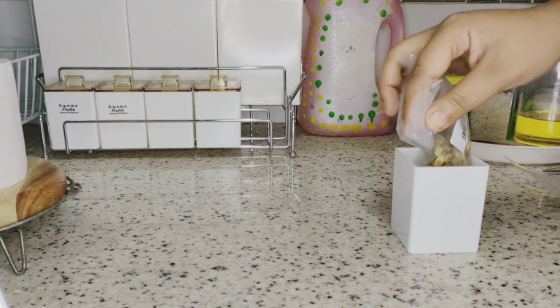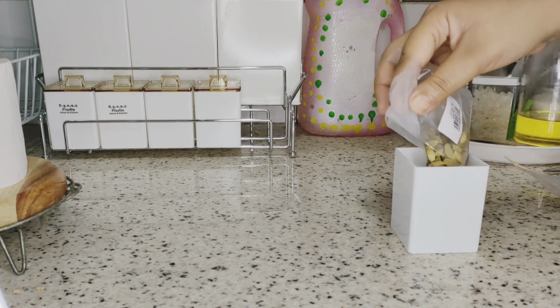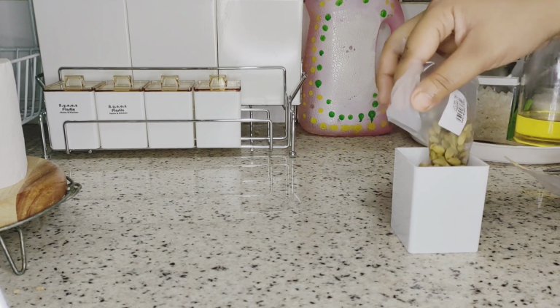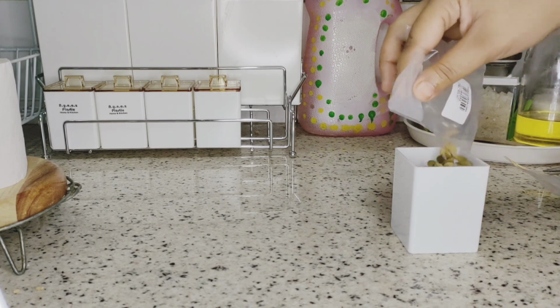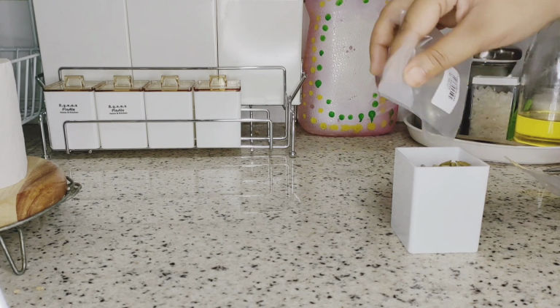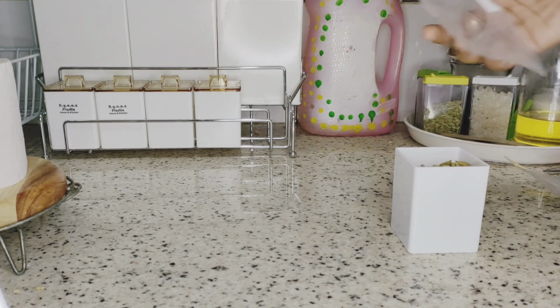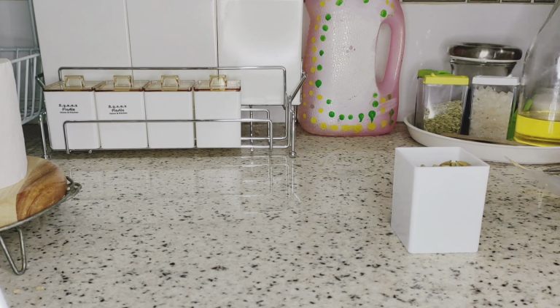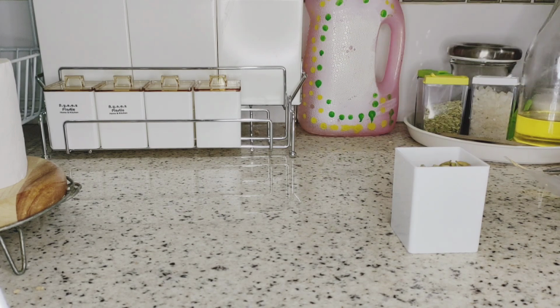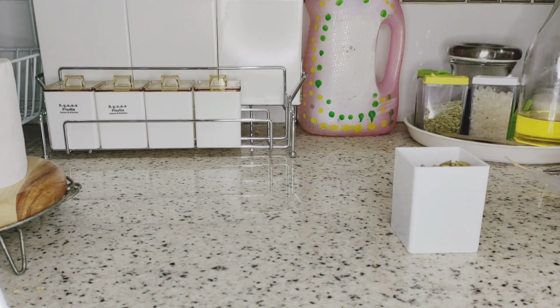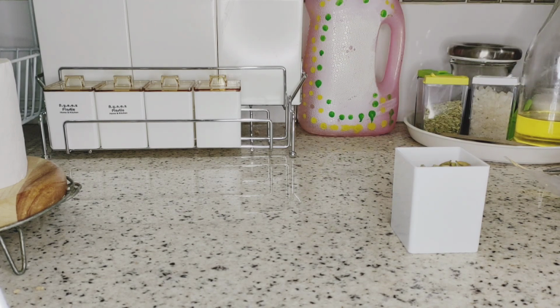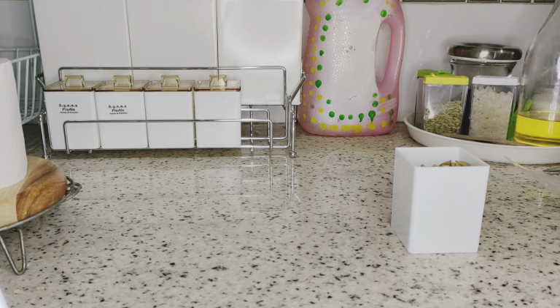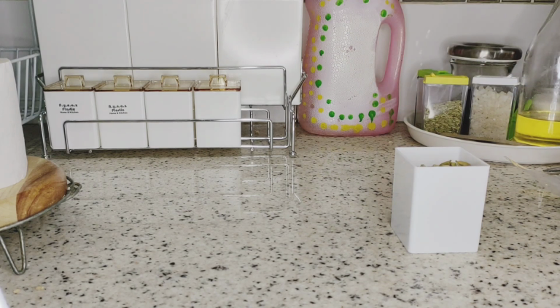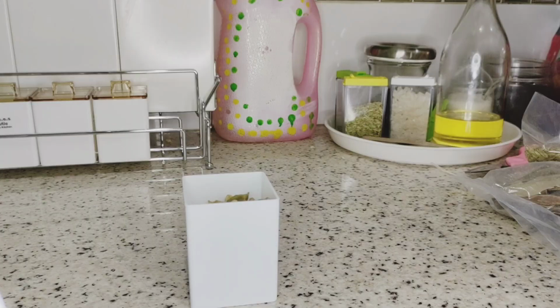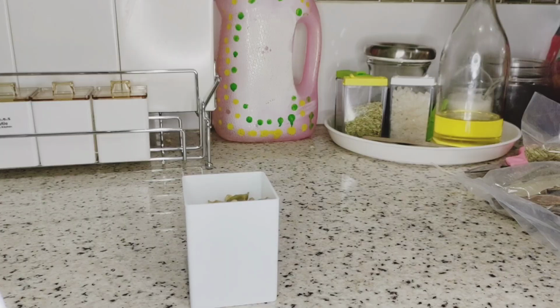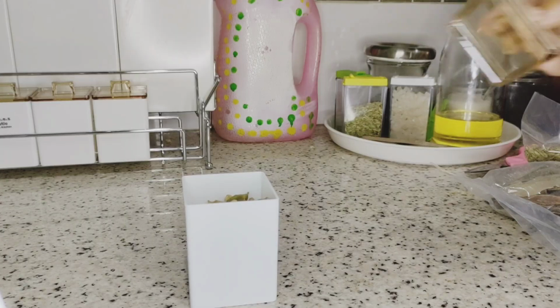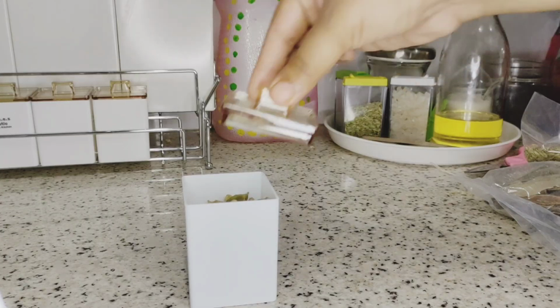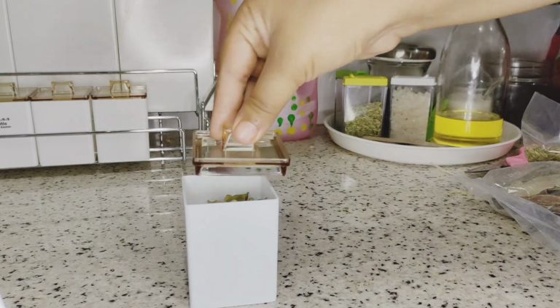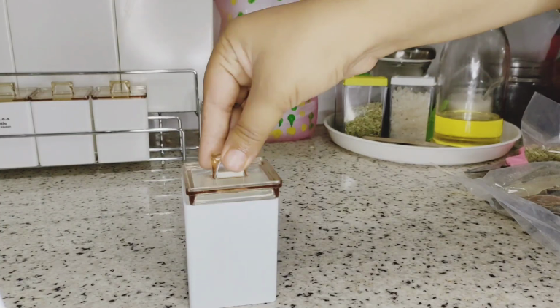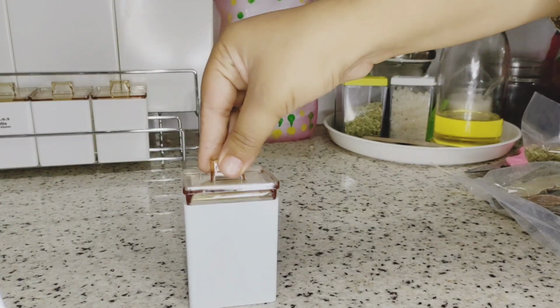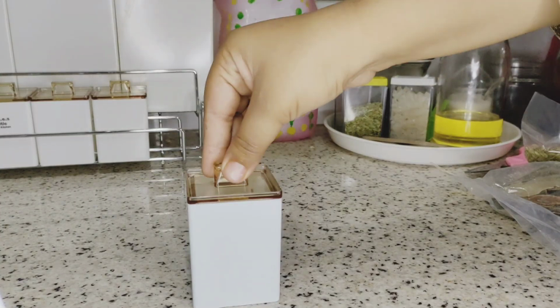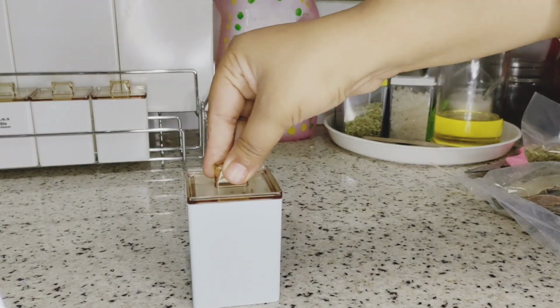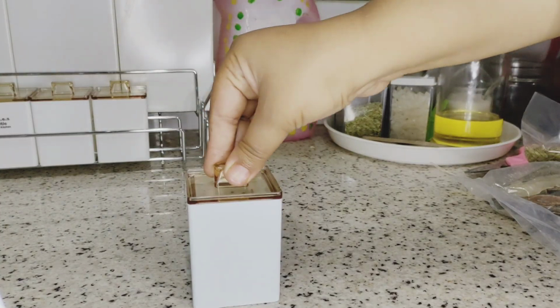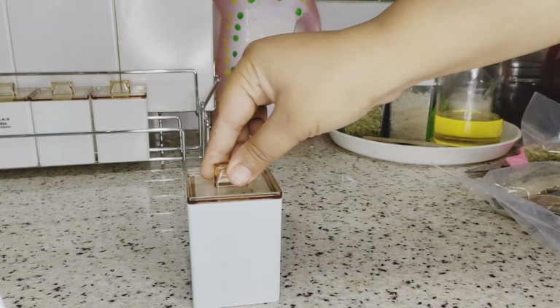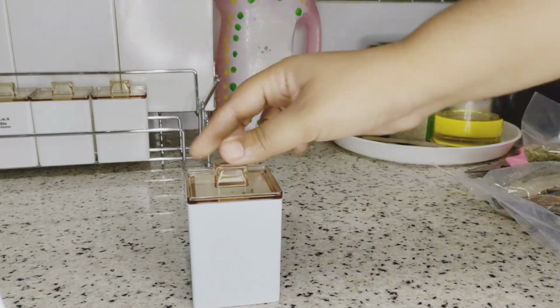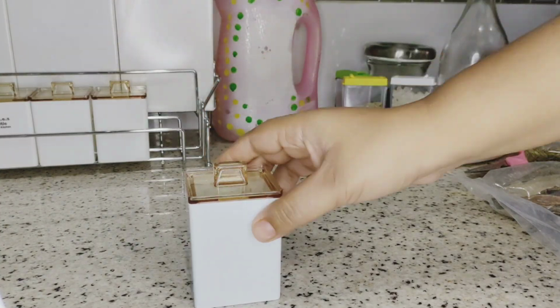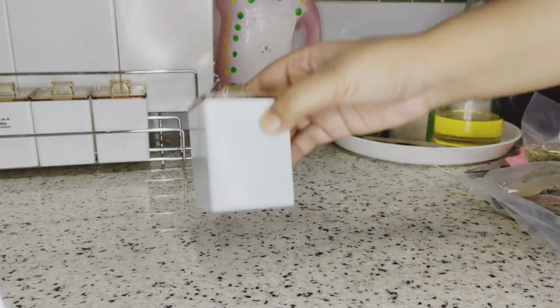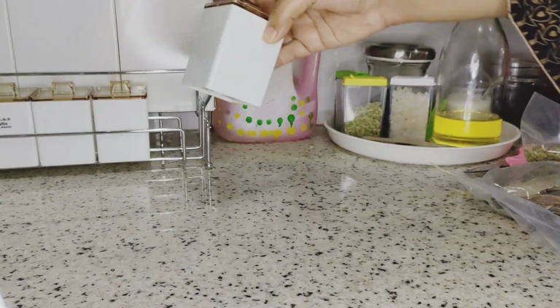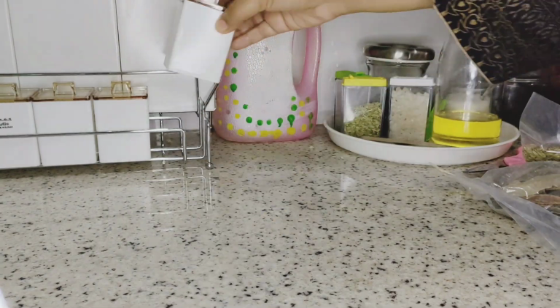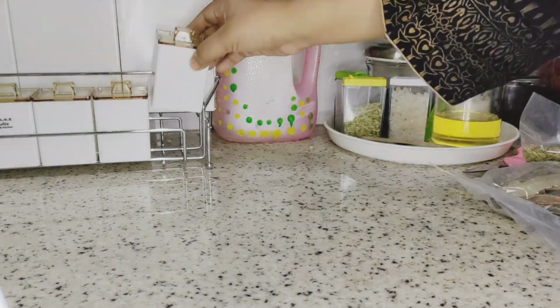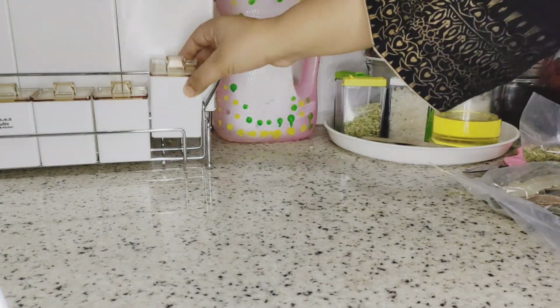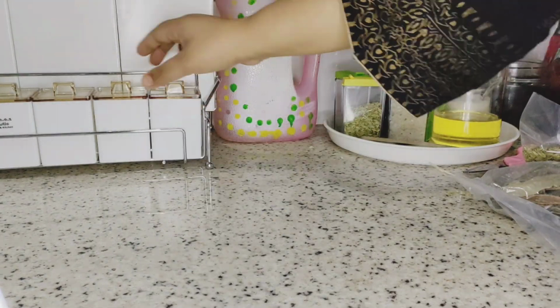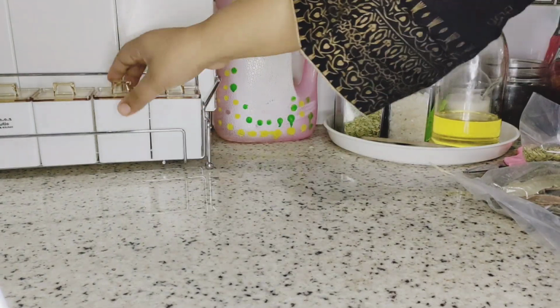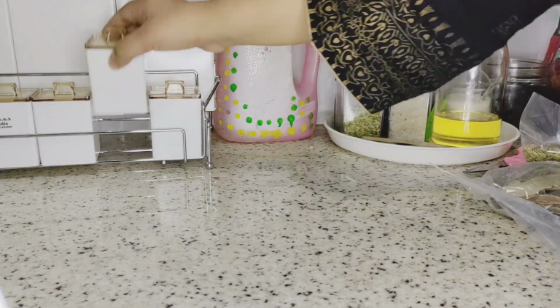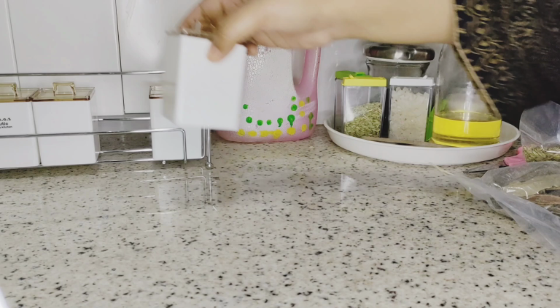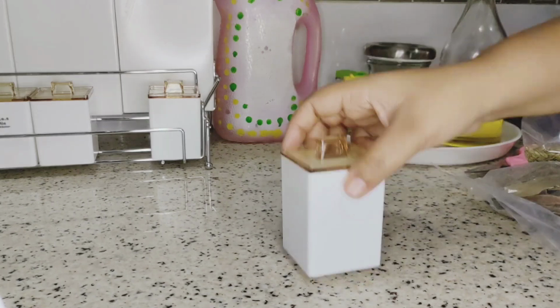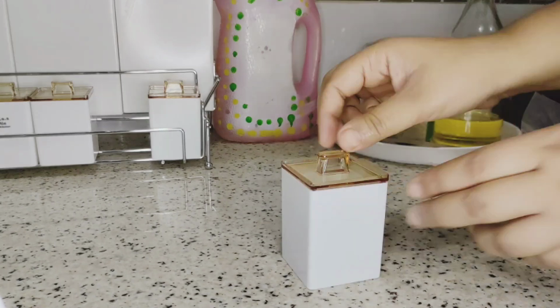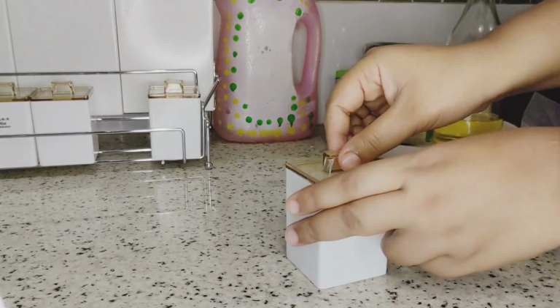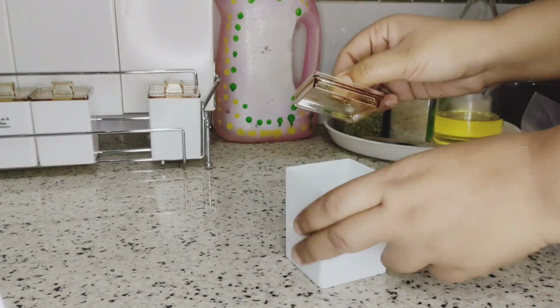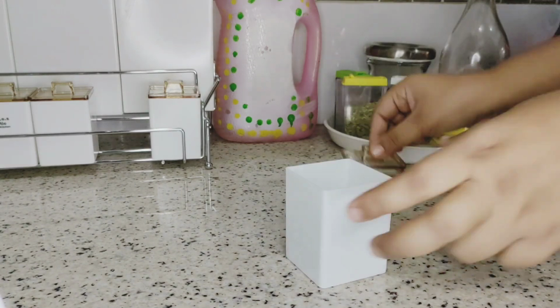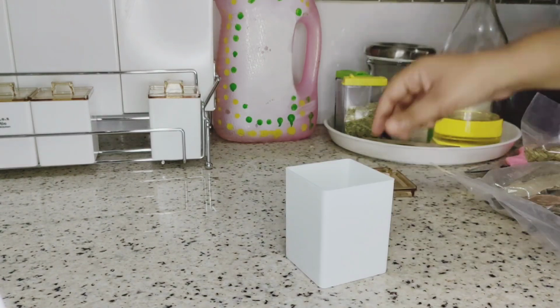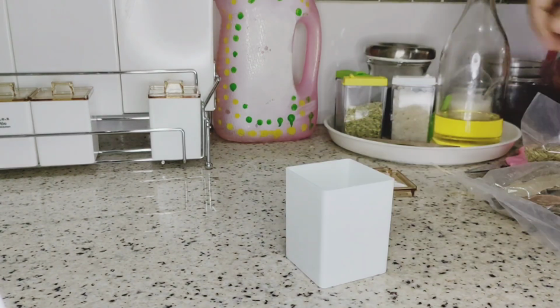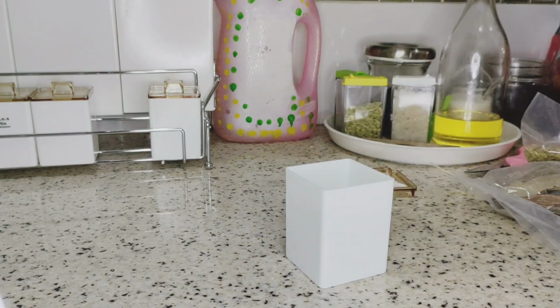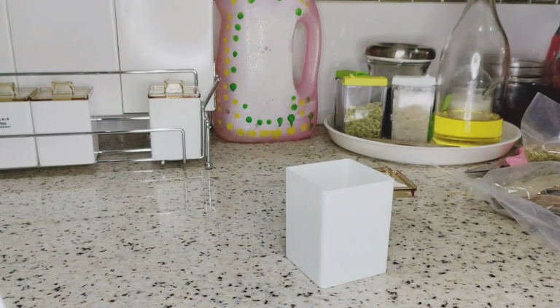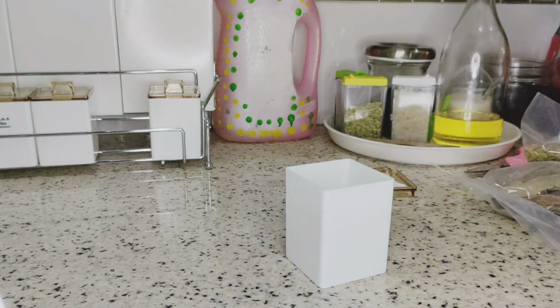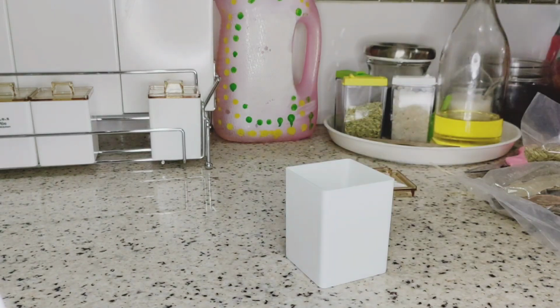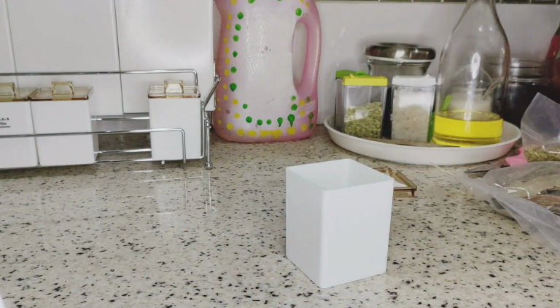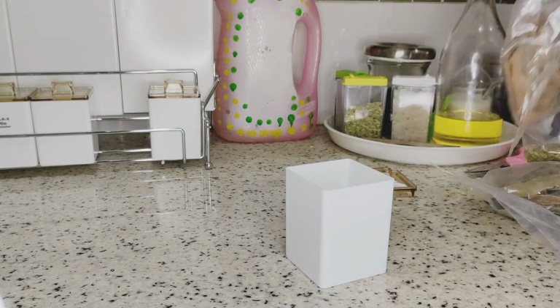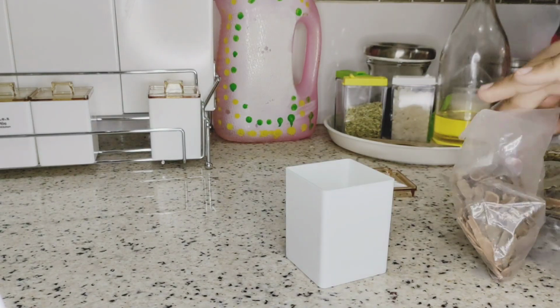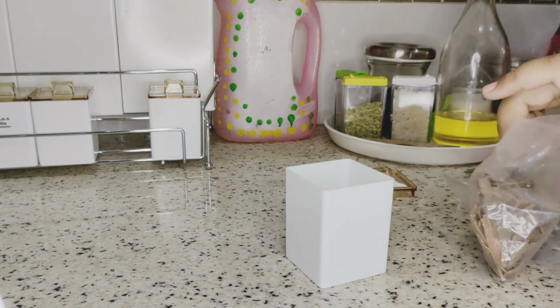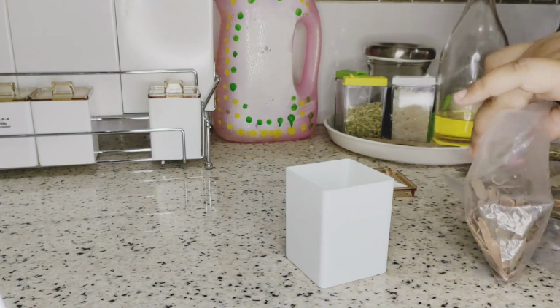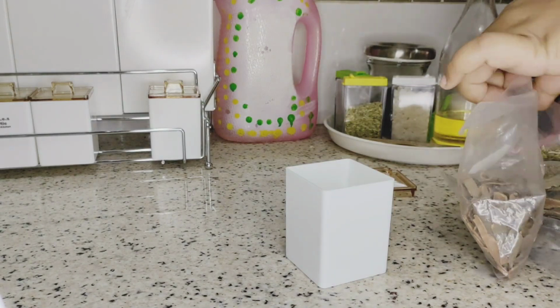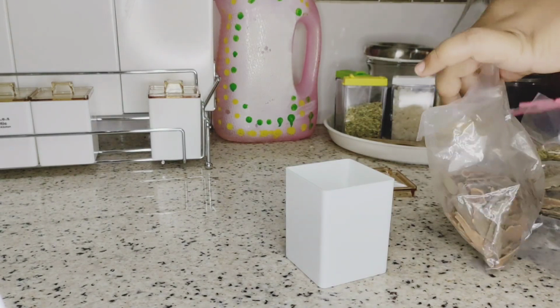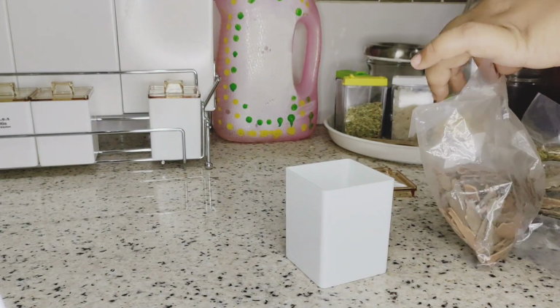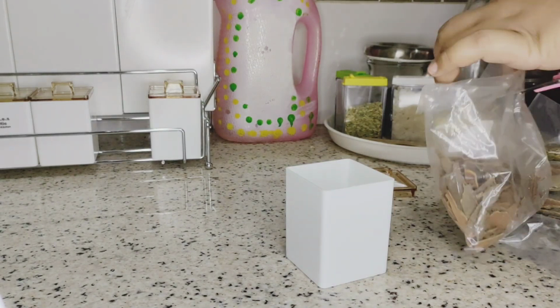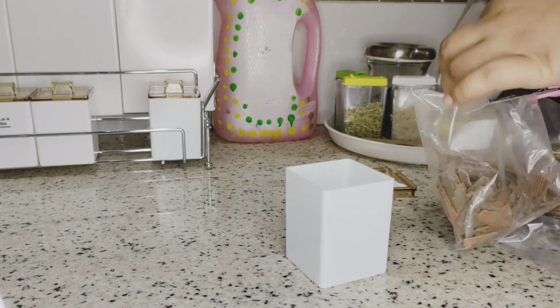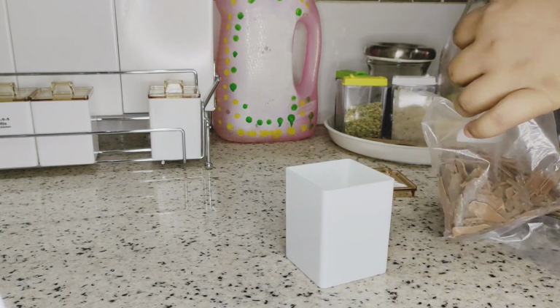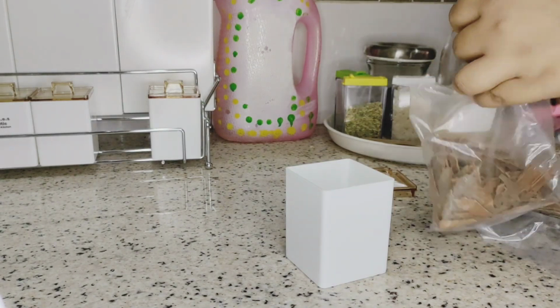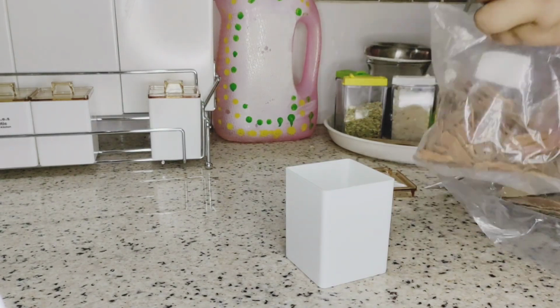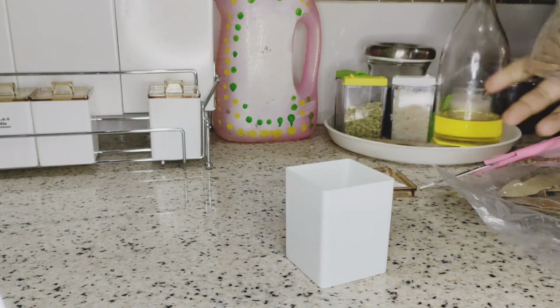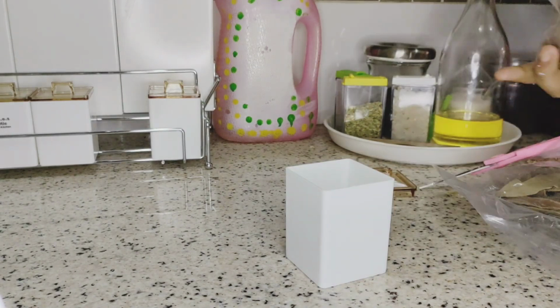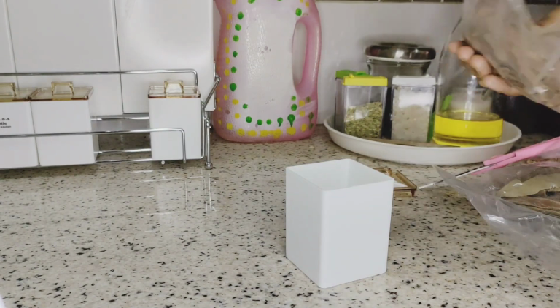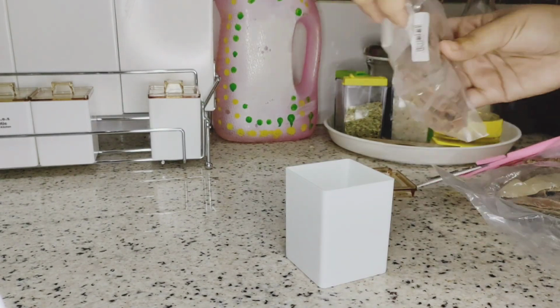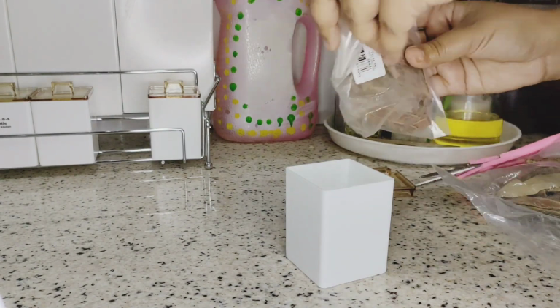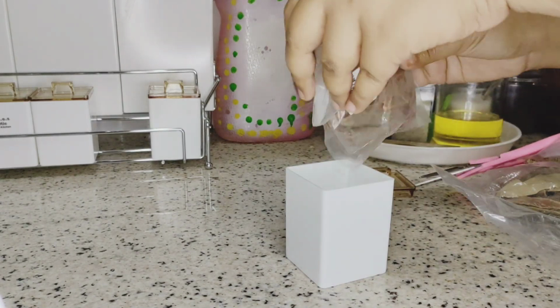I have a spice jar that I shared with you in a previous video. I have some dry spices that I need daily, and I will add them to the countertop.